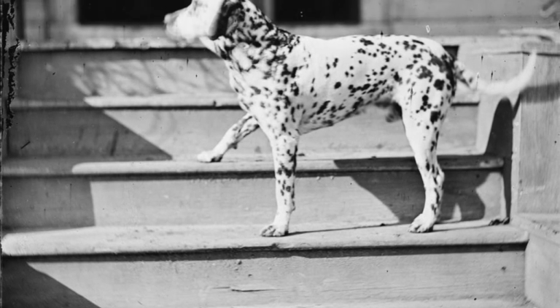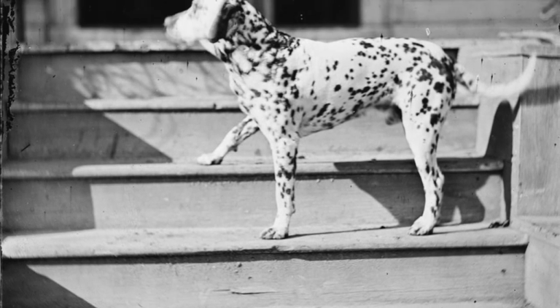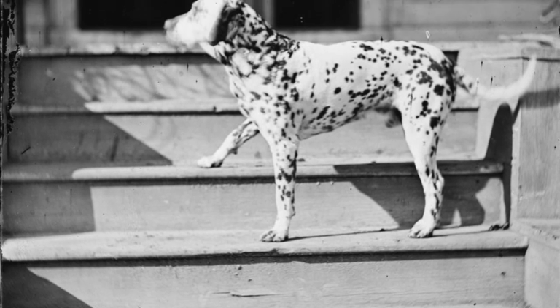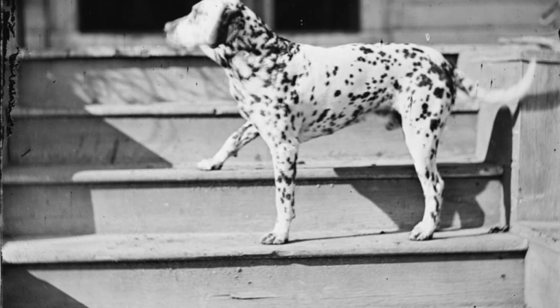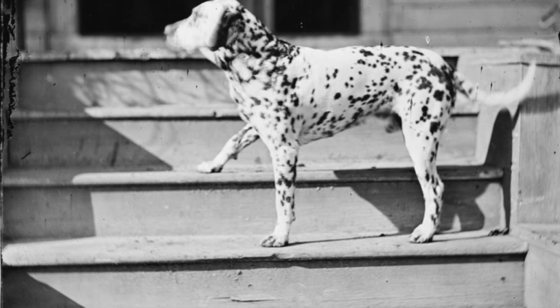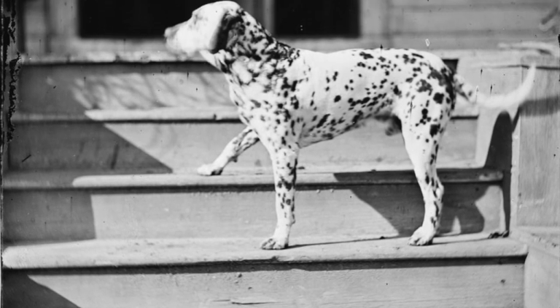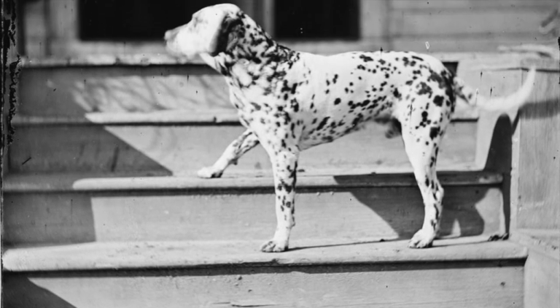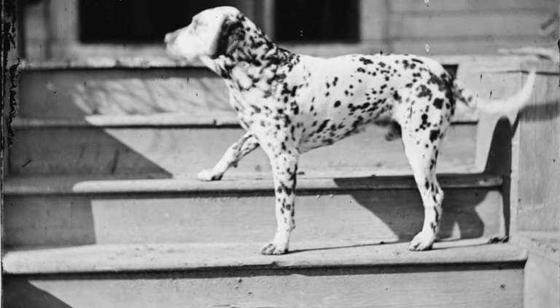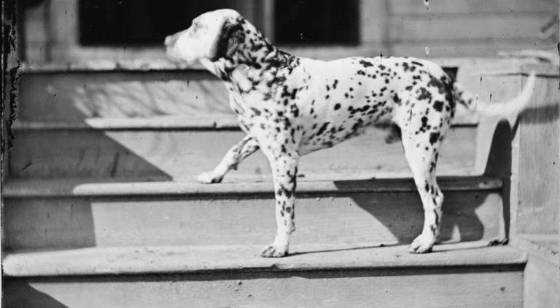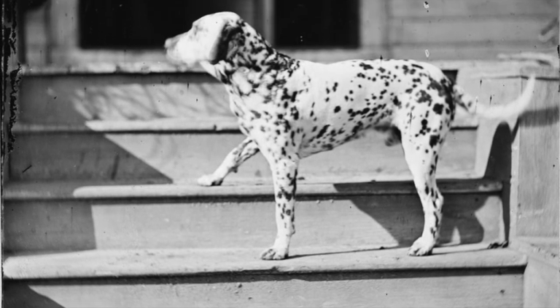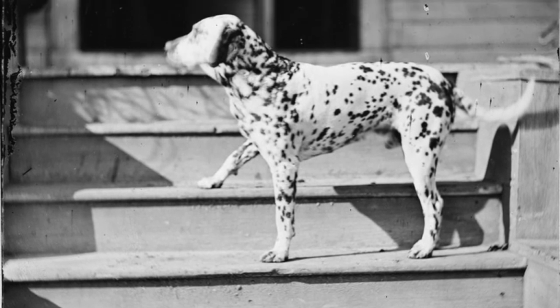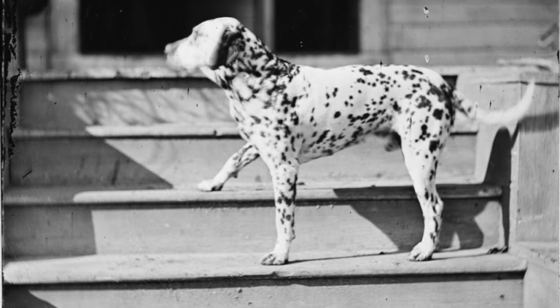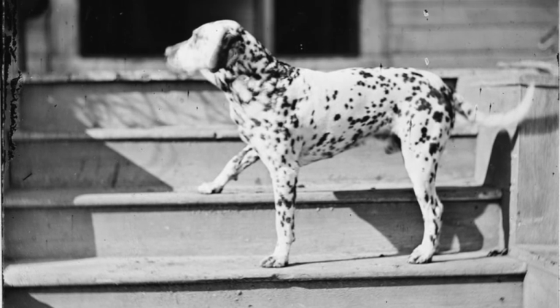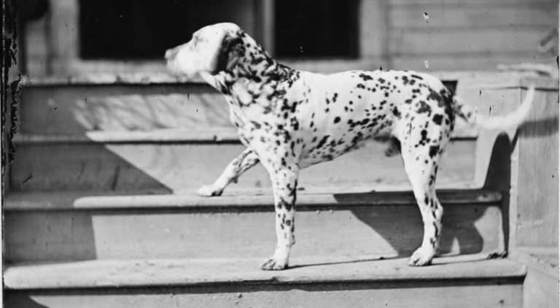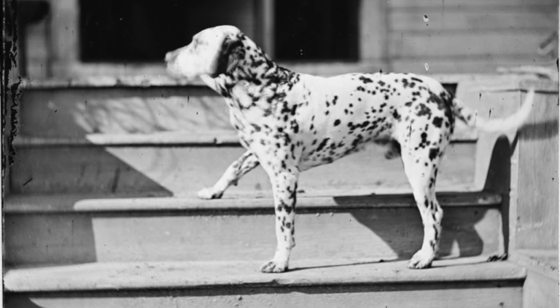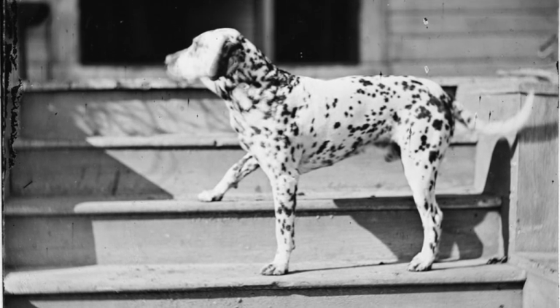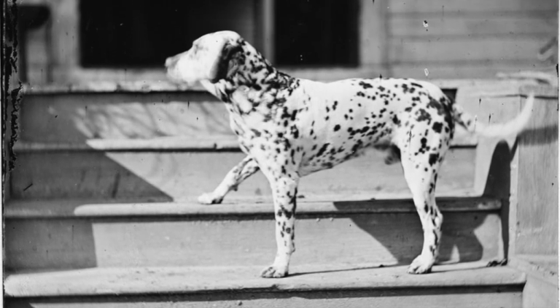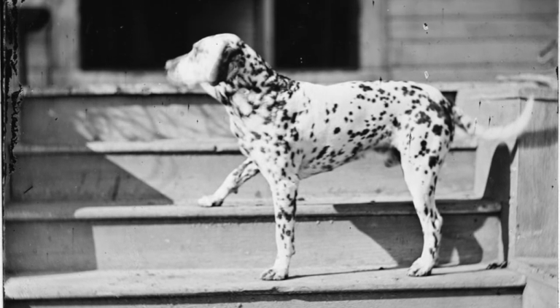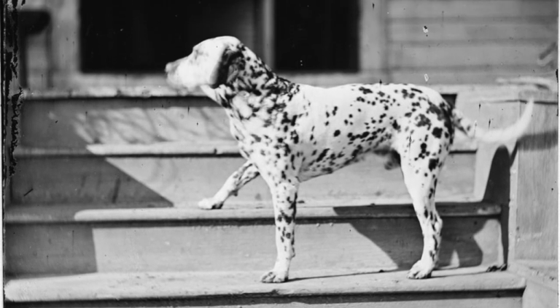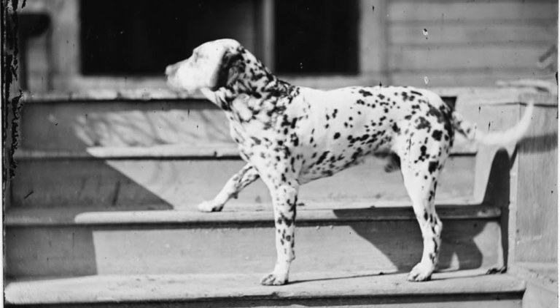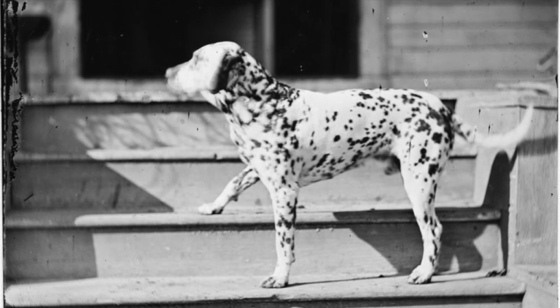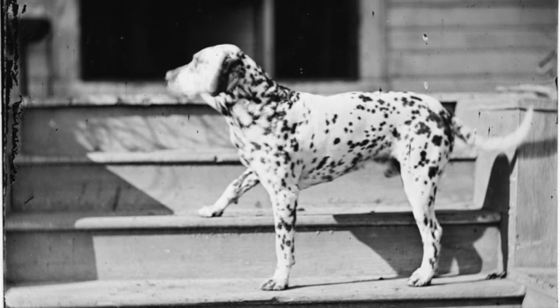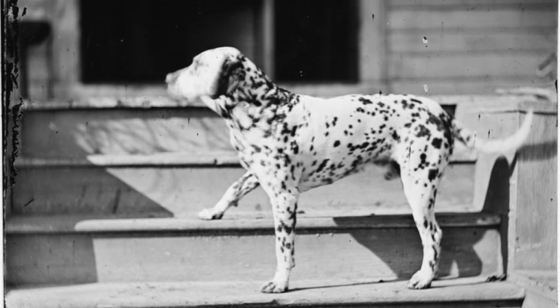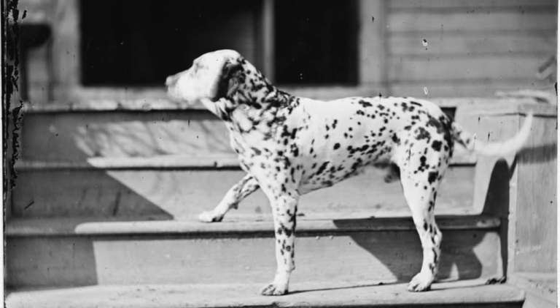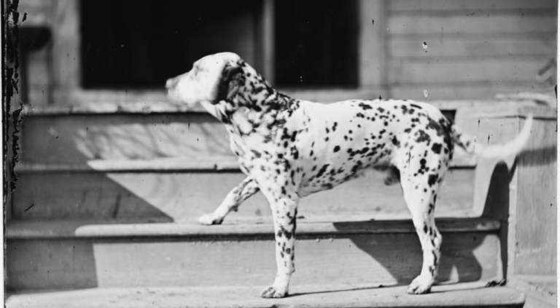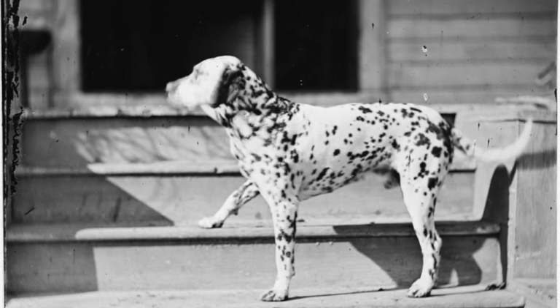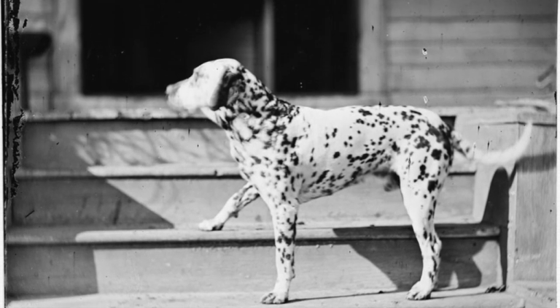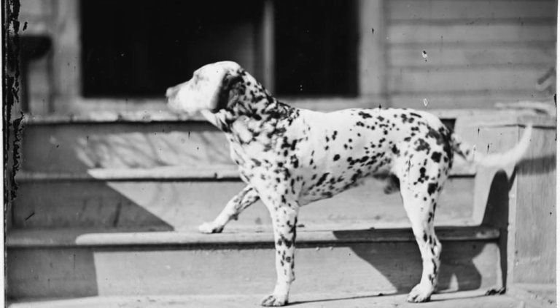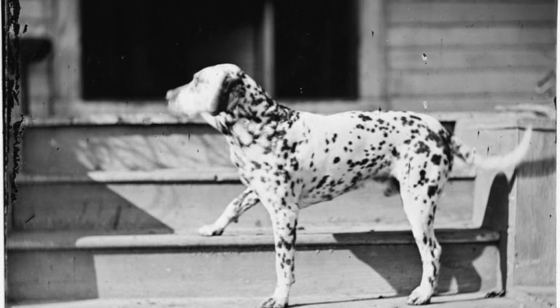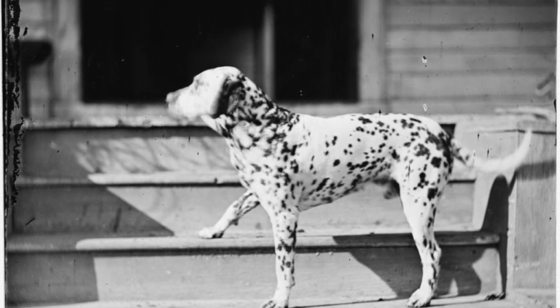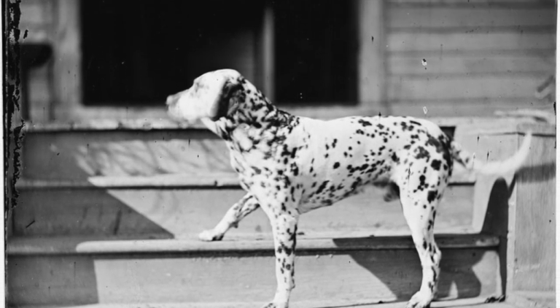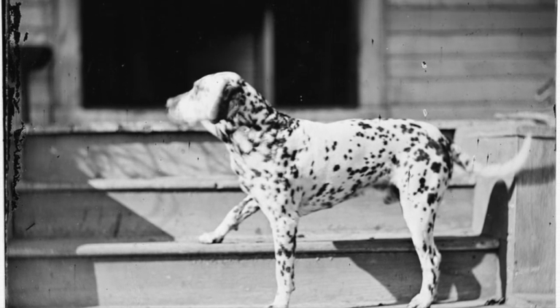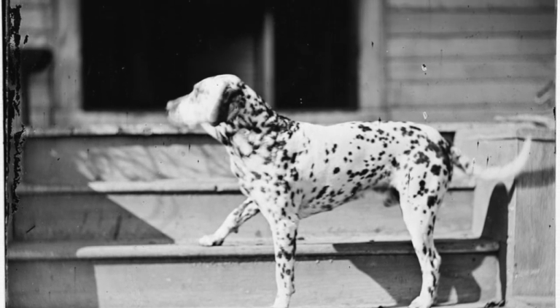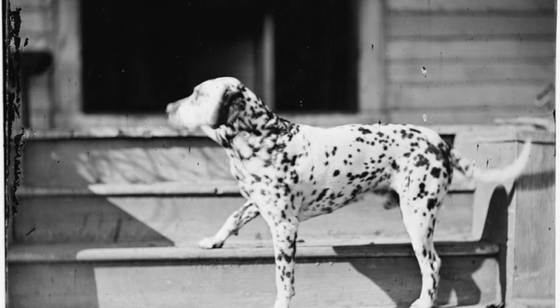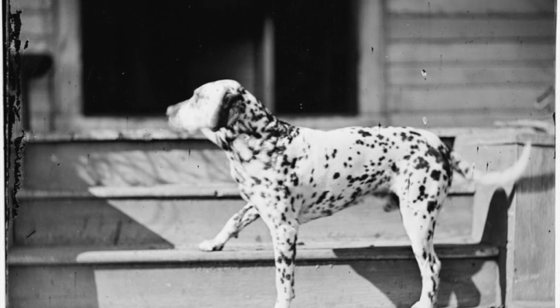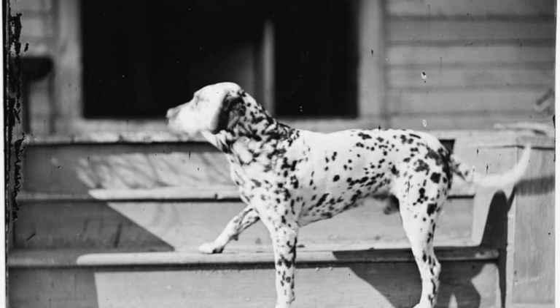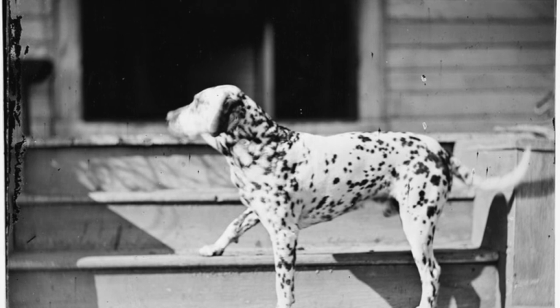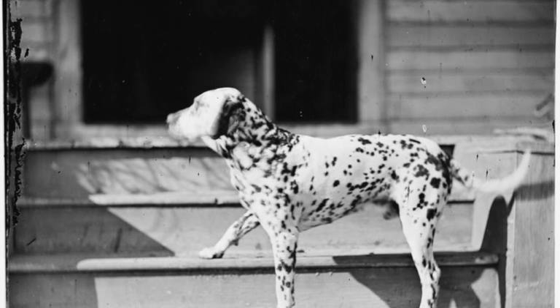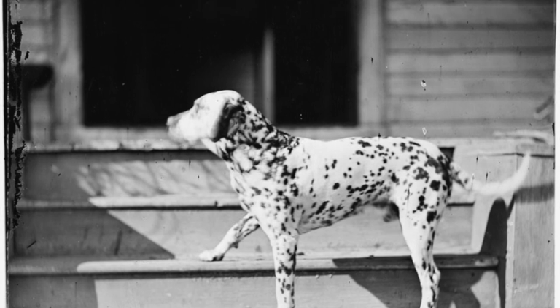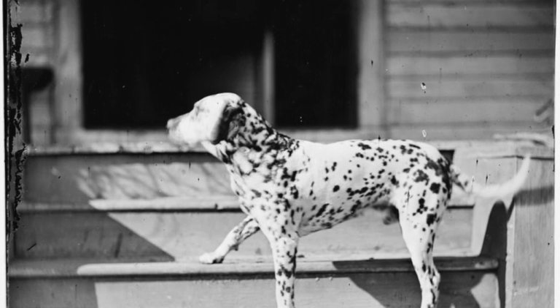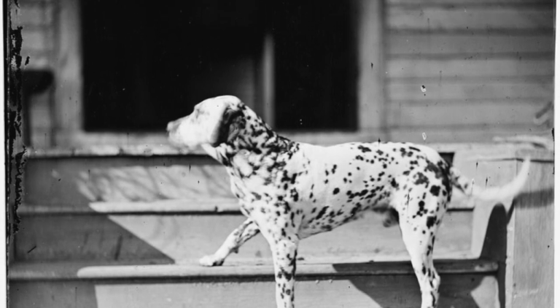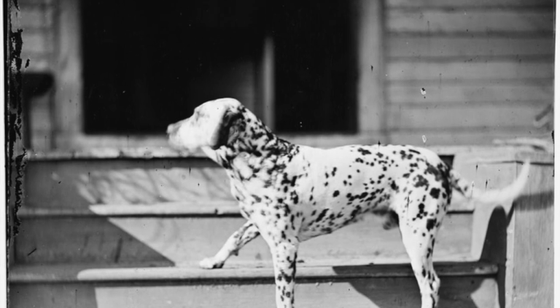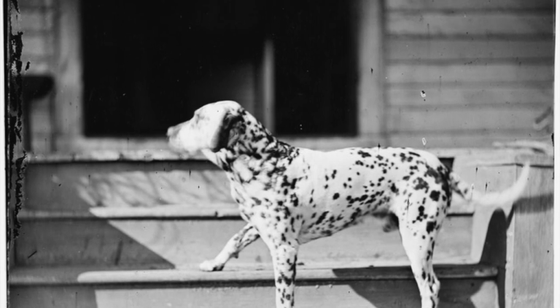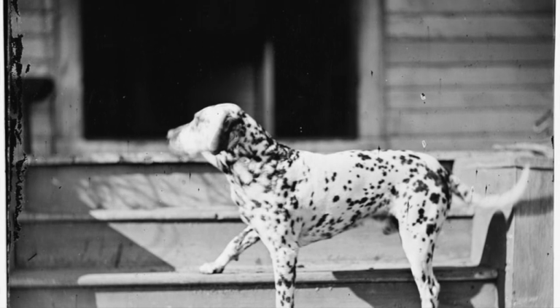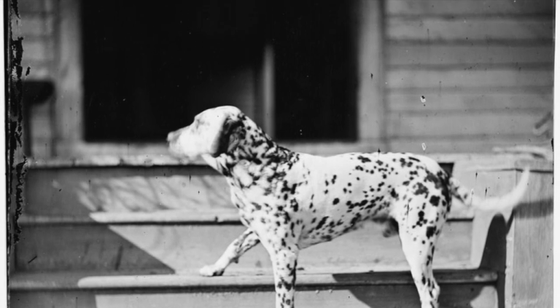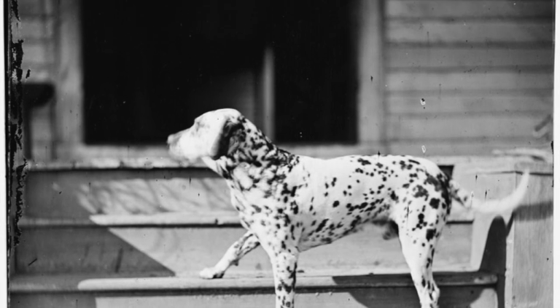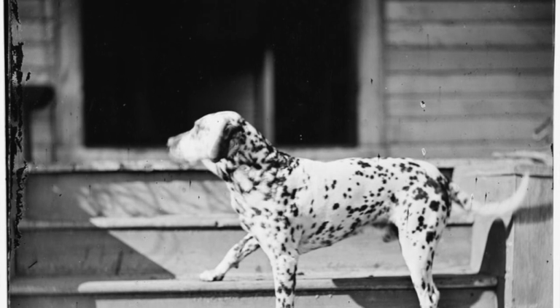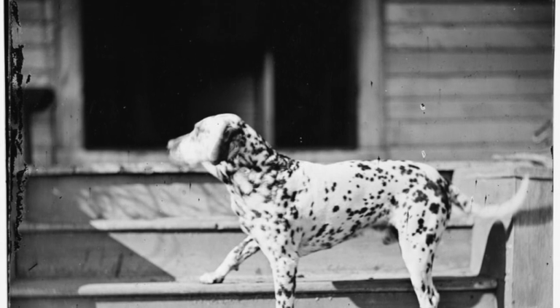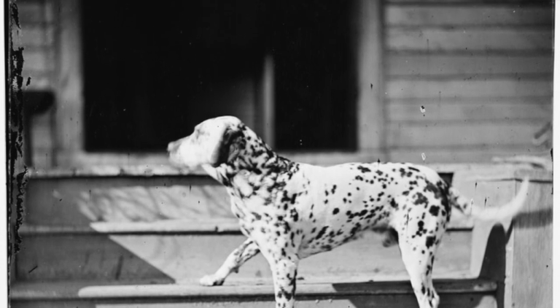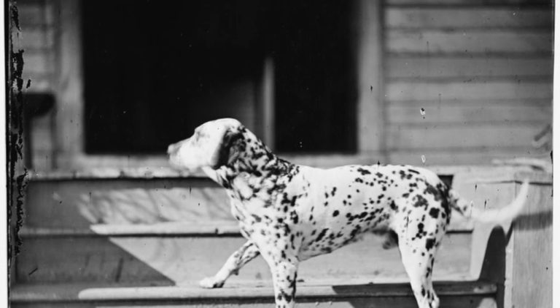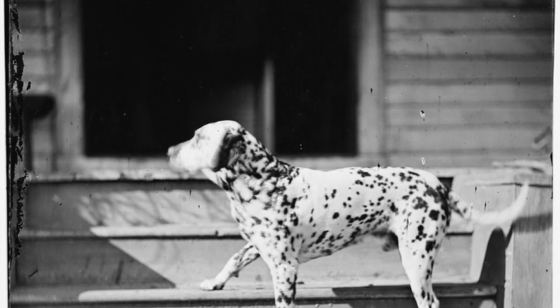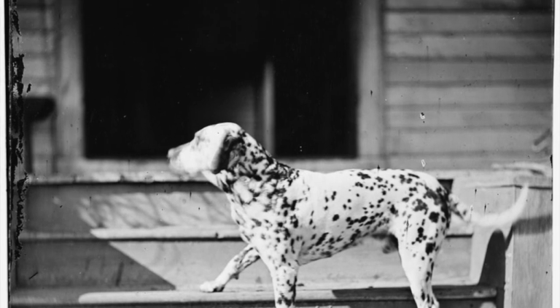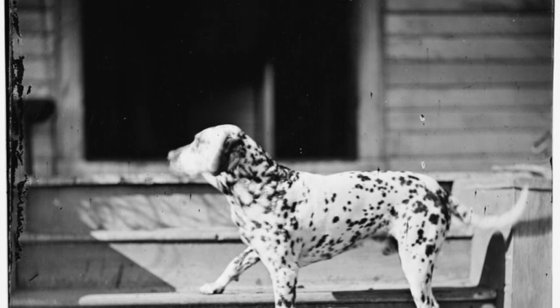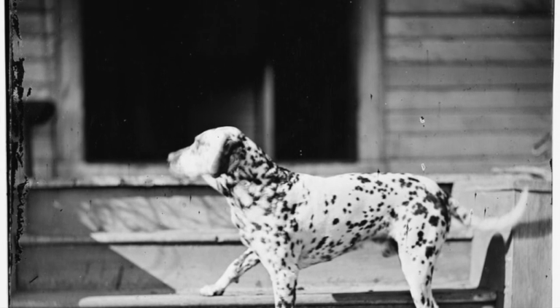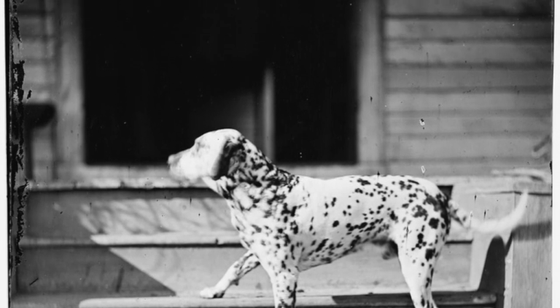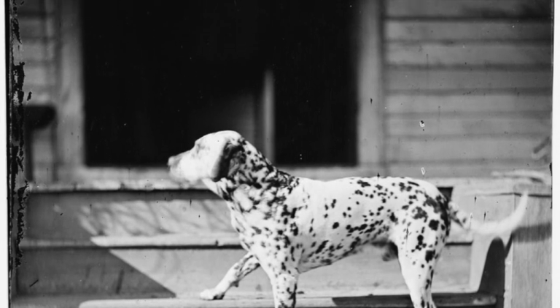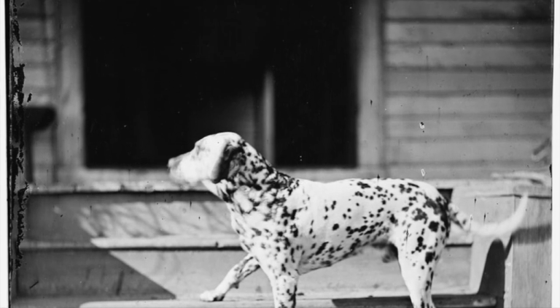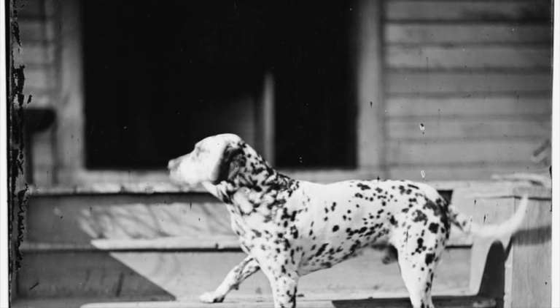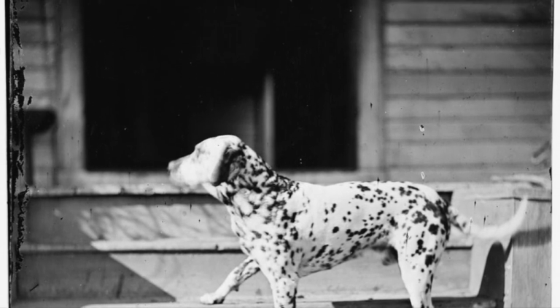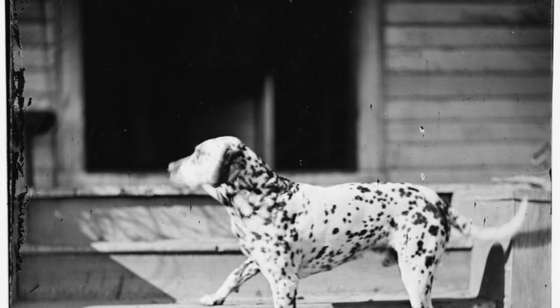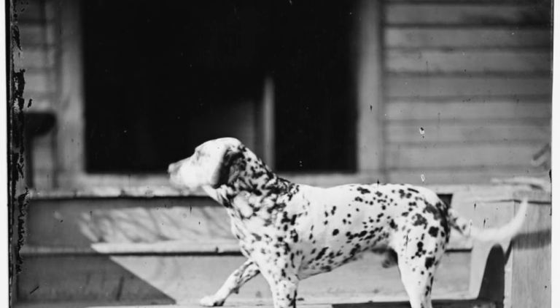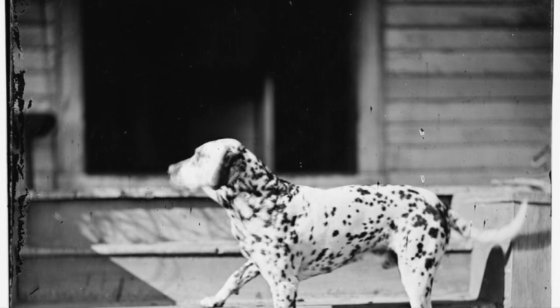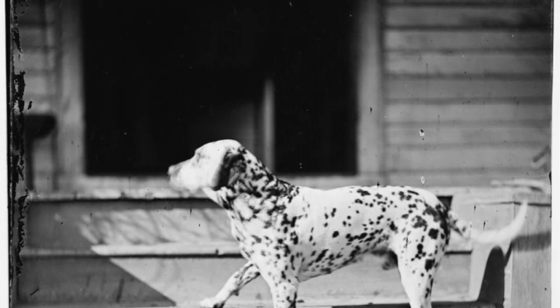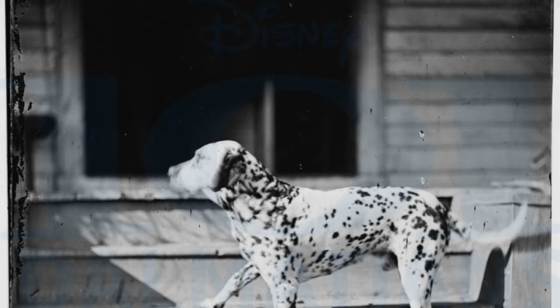The dog was popular with soldiers and civilians, and clearly also a beloved family pet.